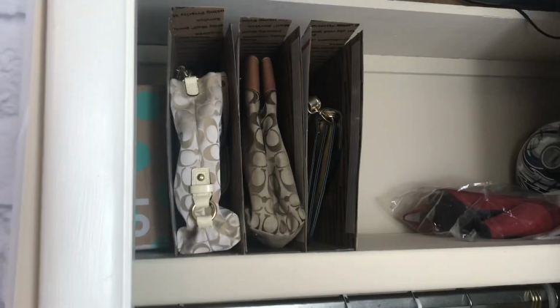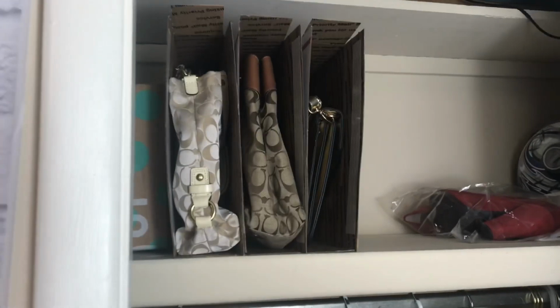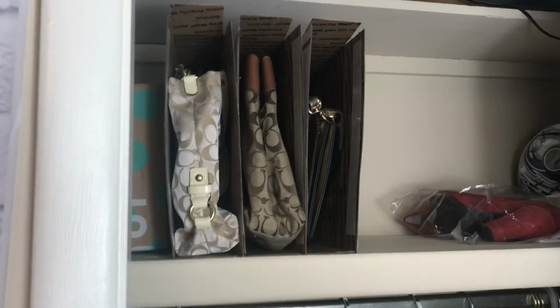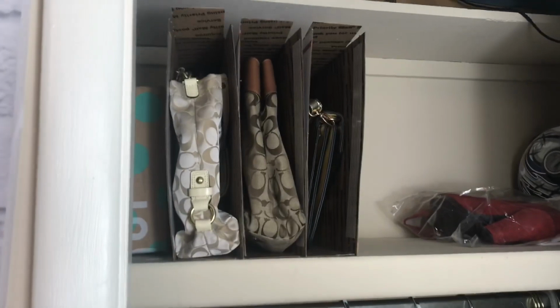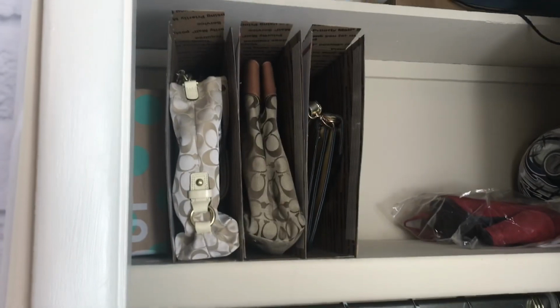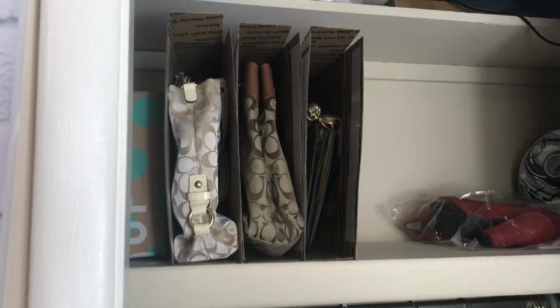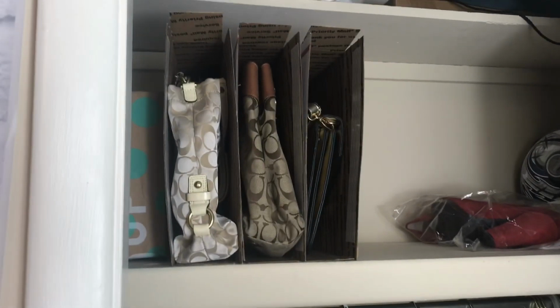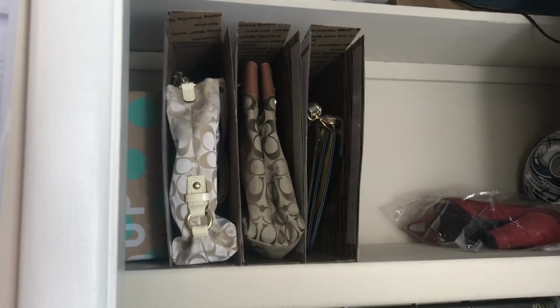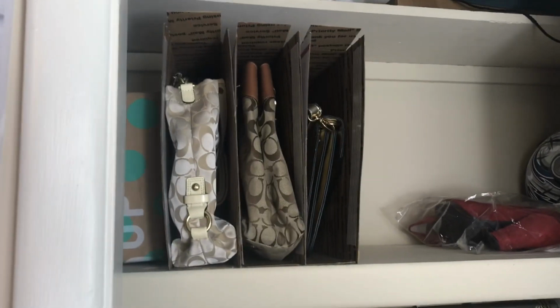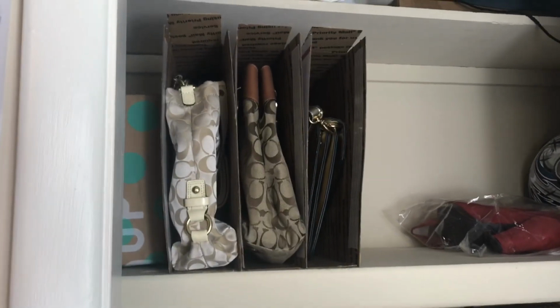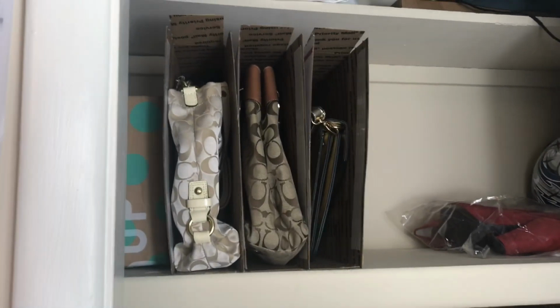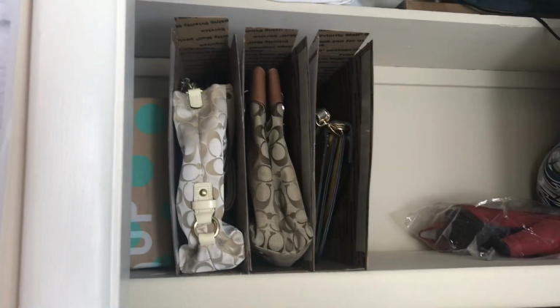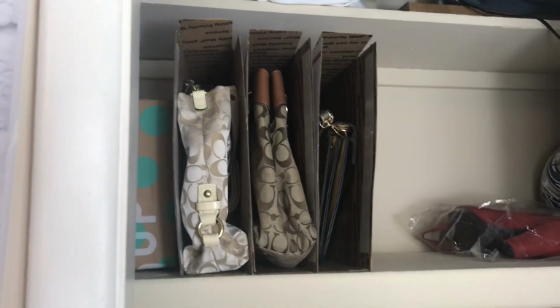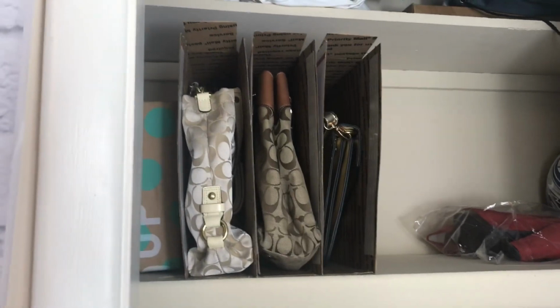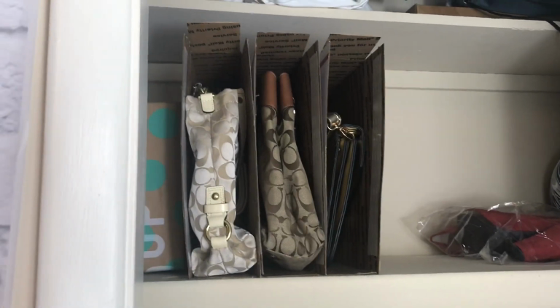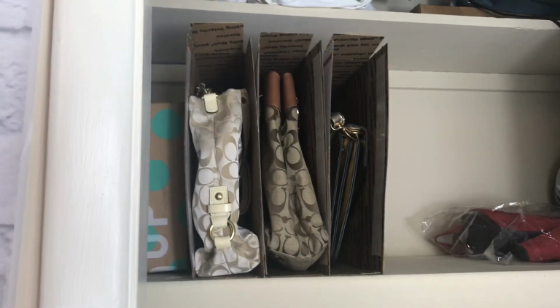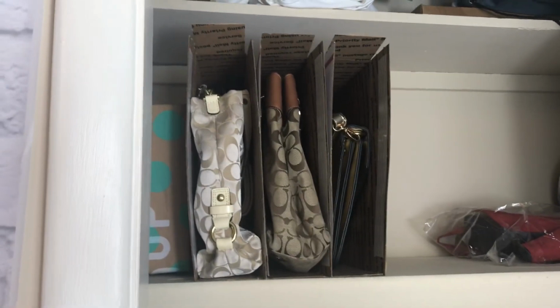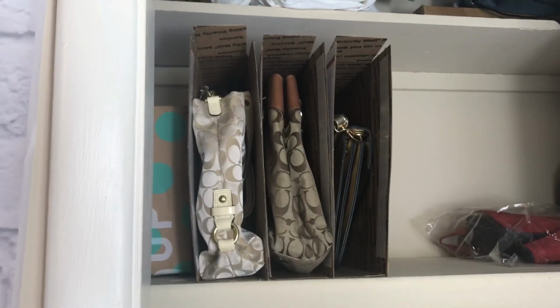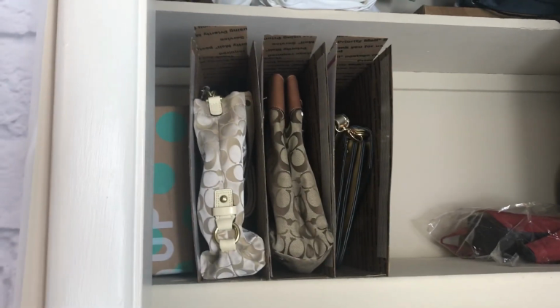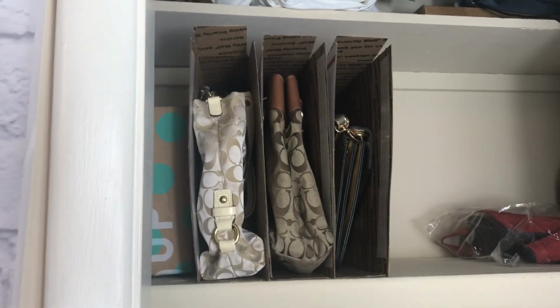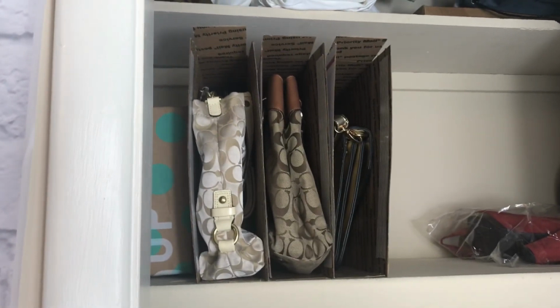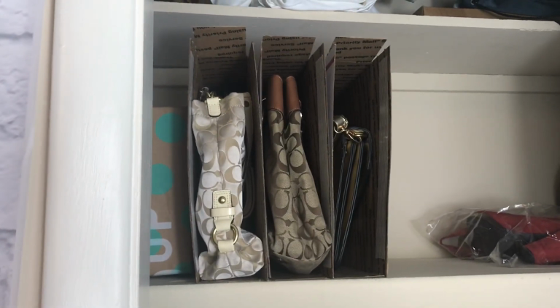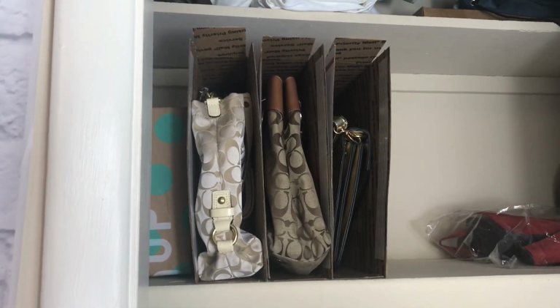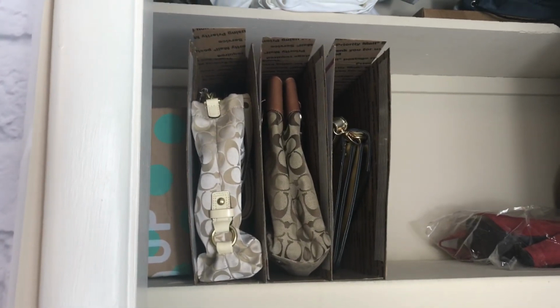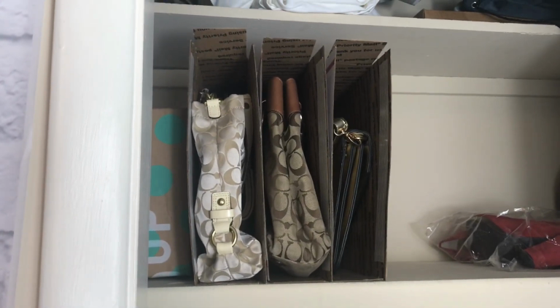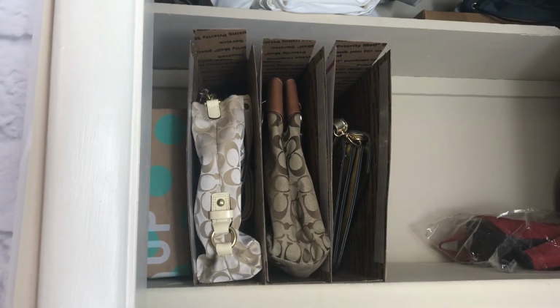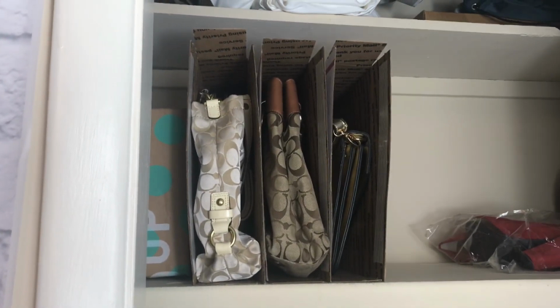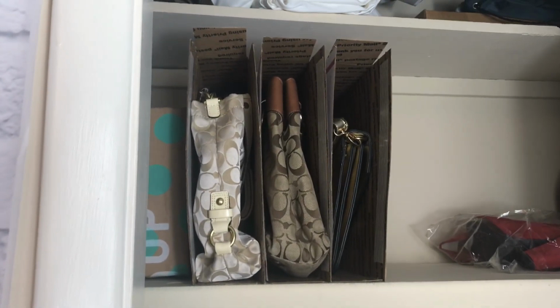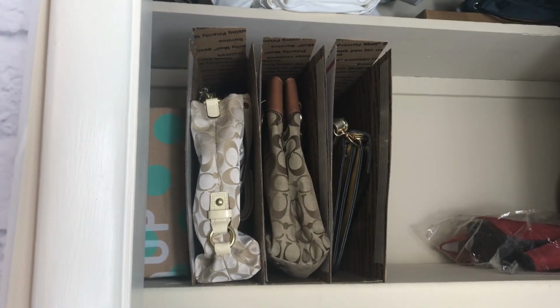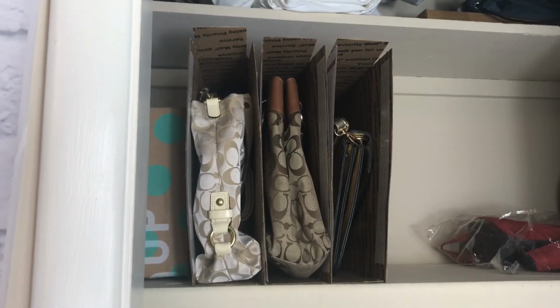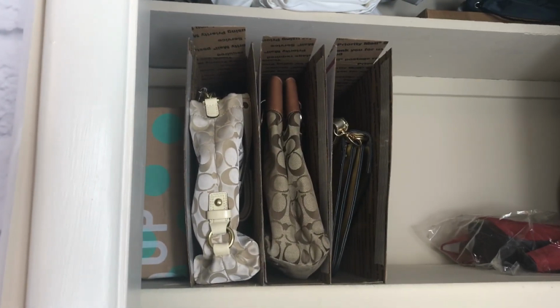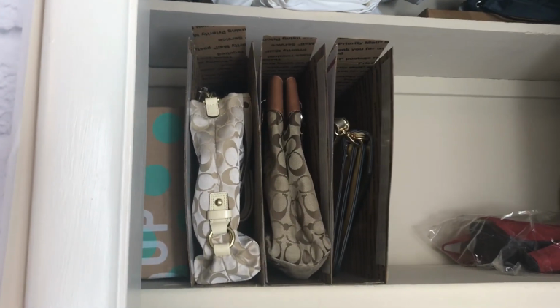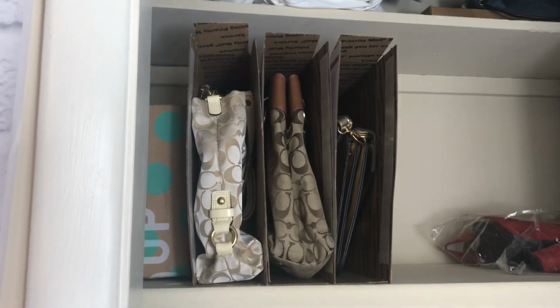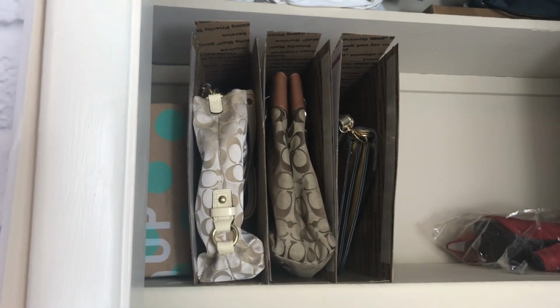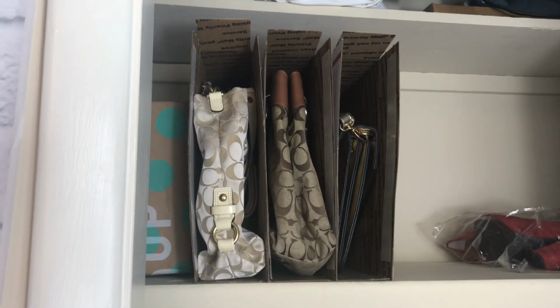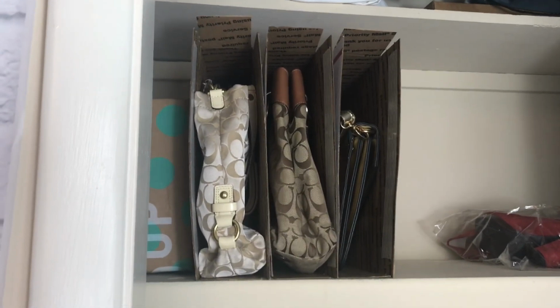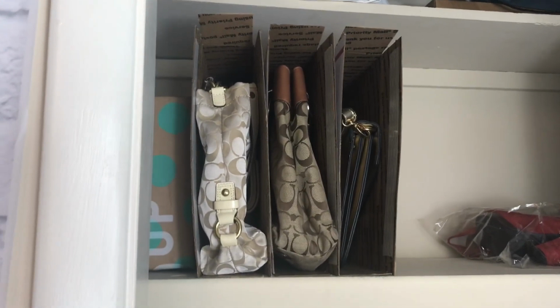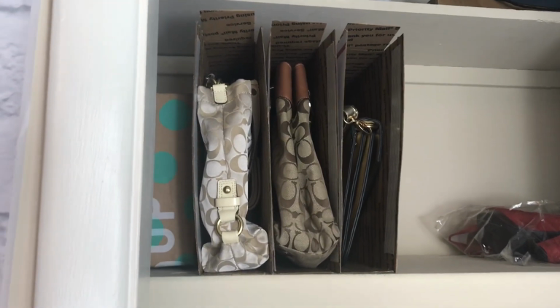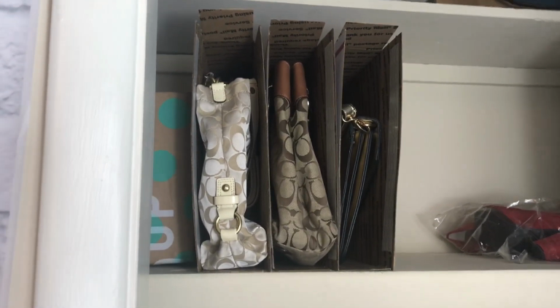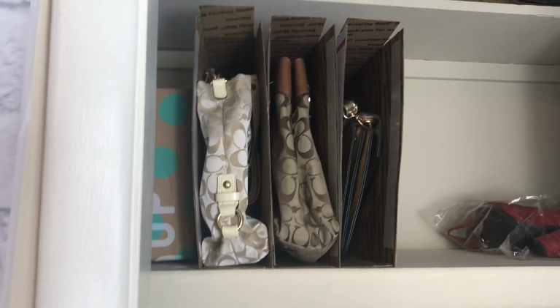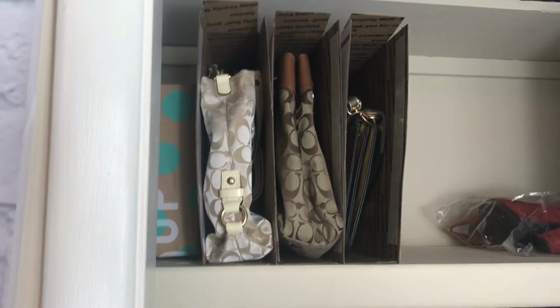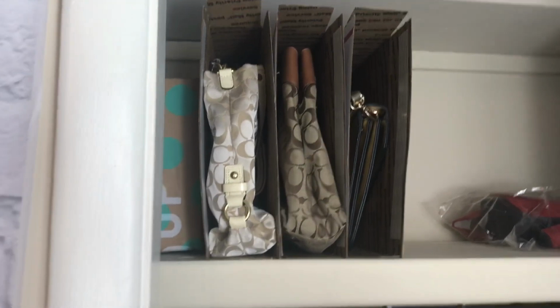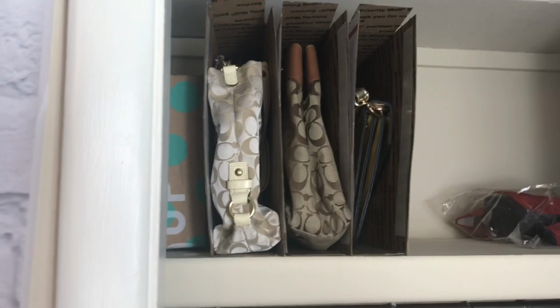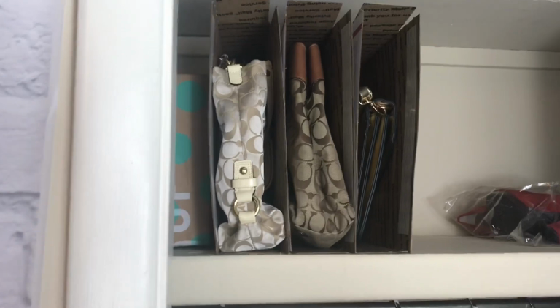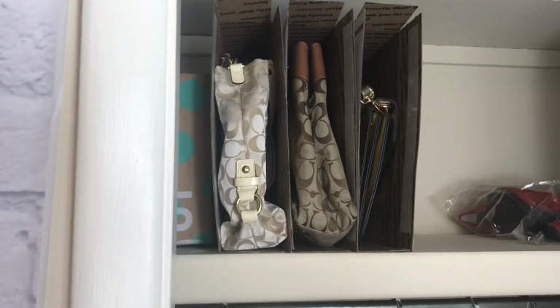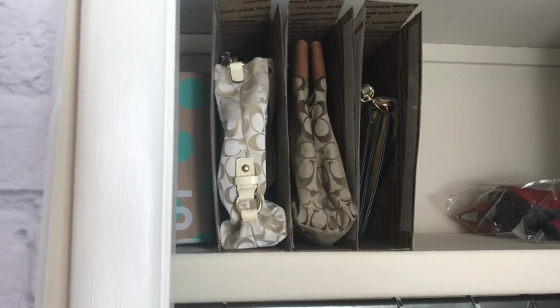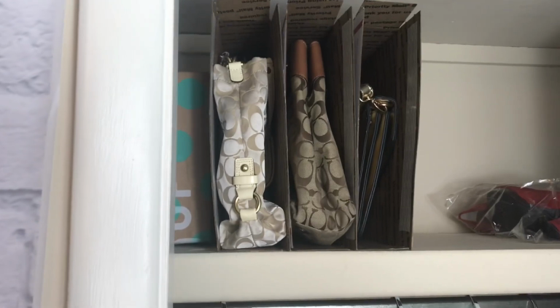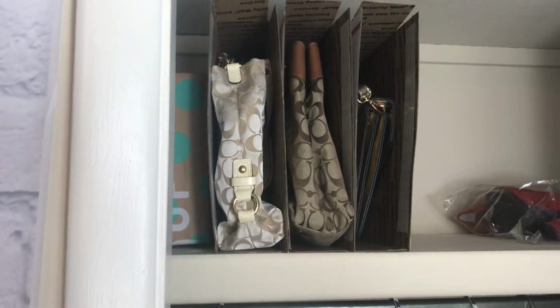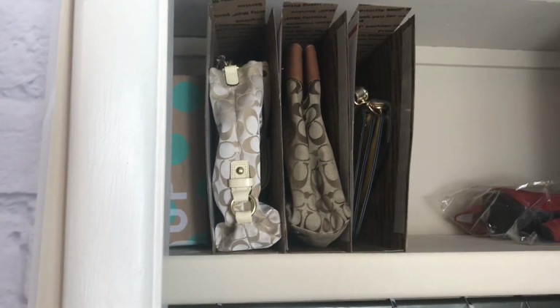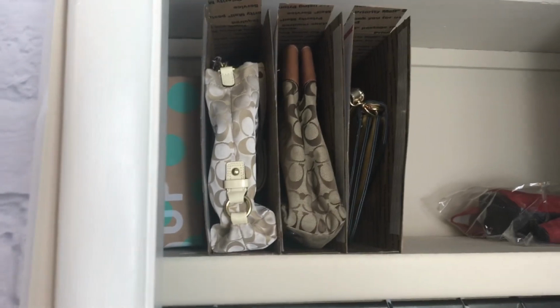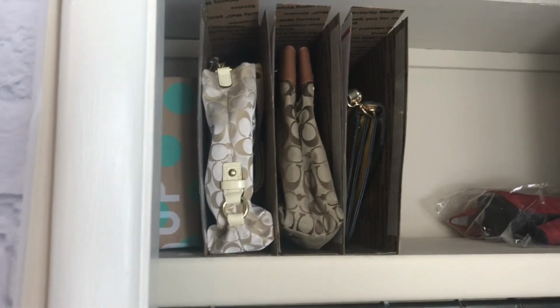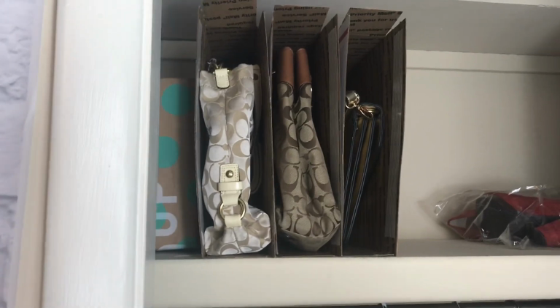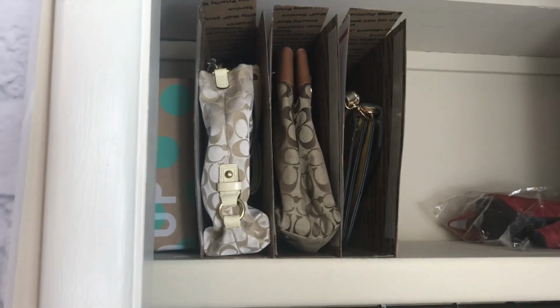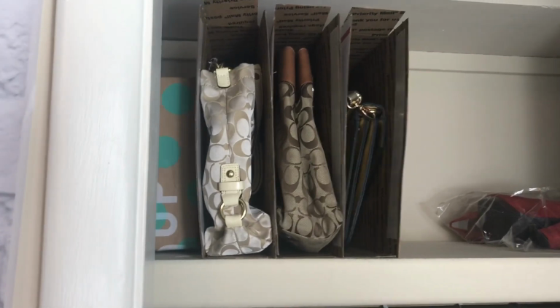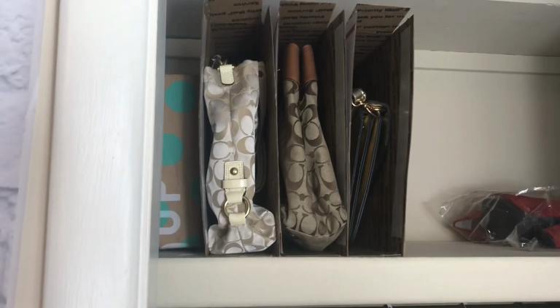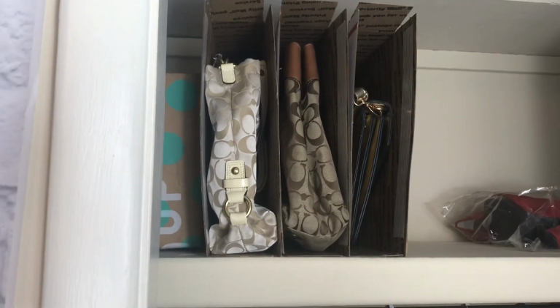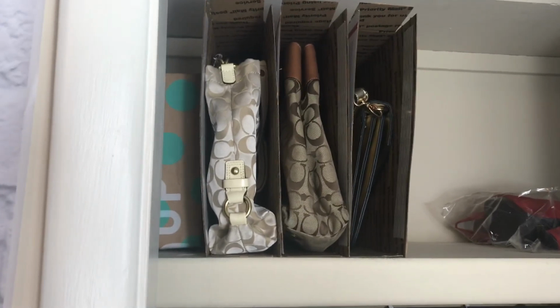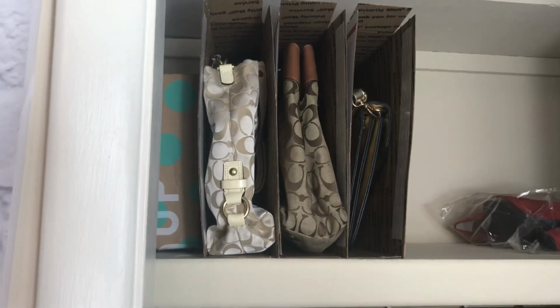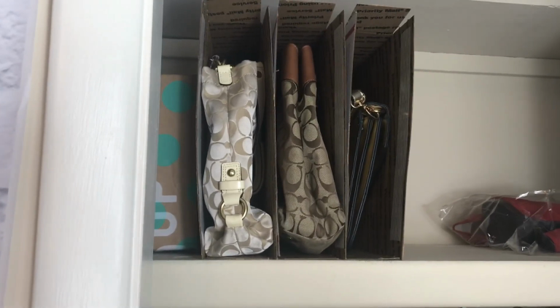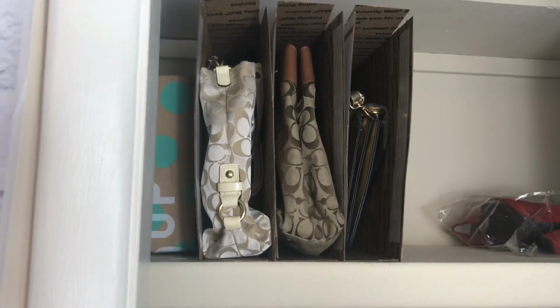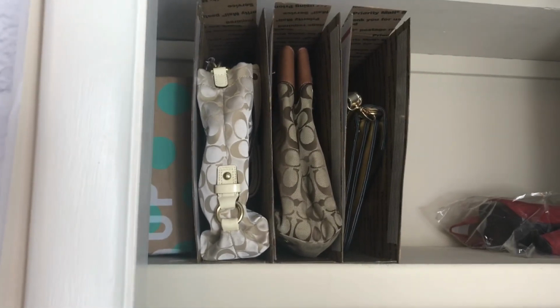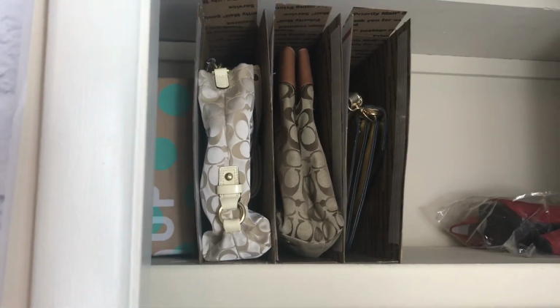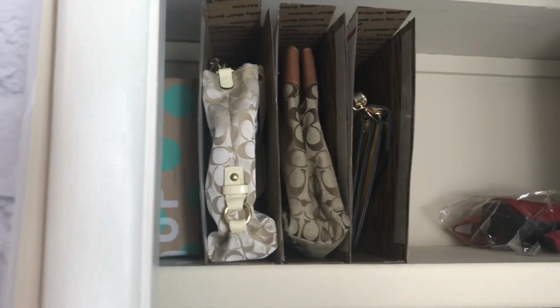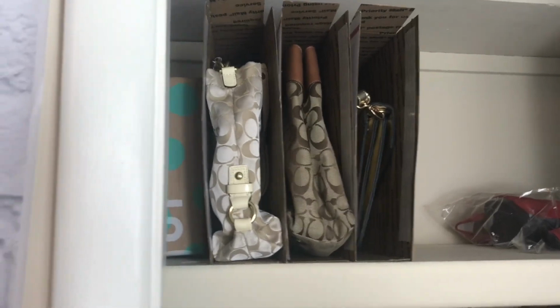Hello everyone and welcome back to my channel. My name is Rachel with the Scott Cottage and today's quick tip is going to be about purse storage.